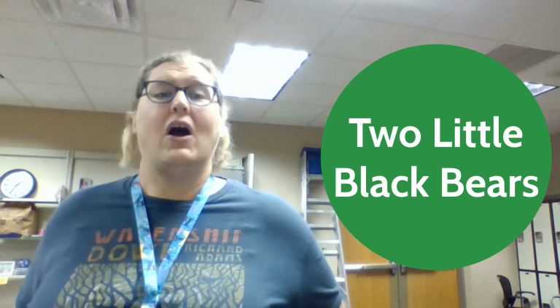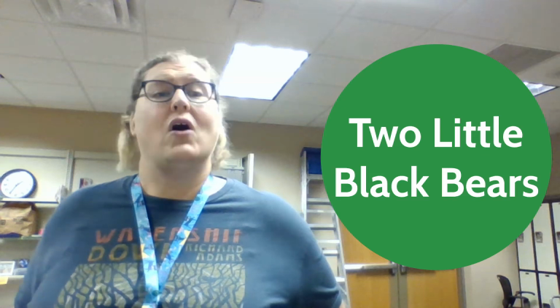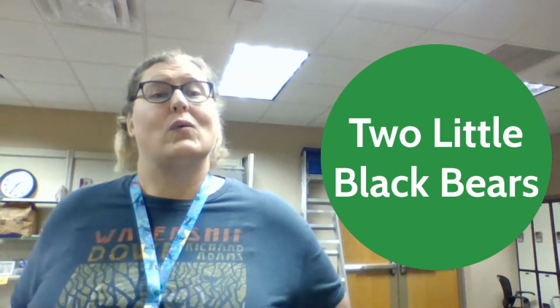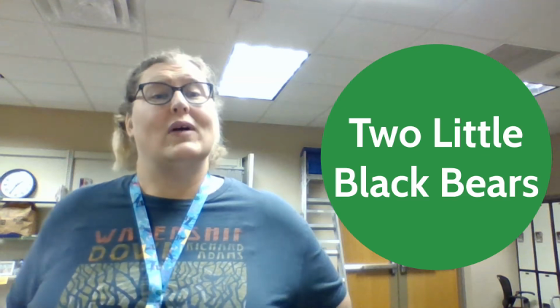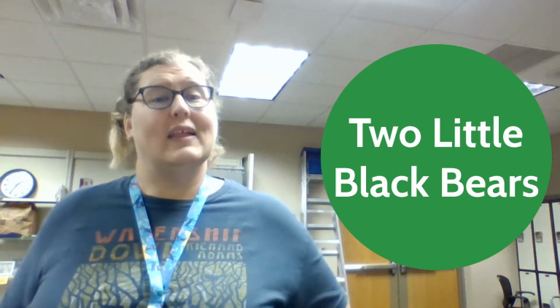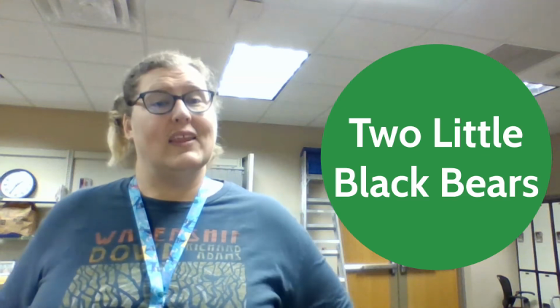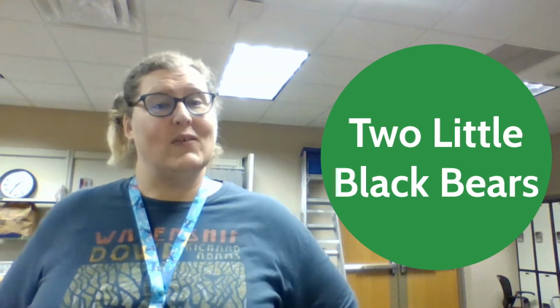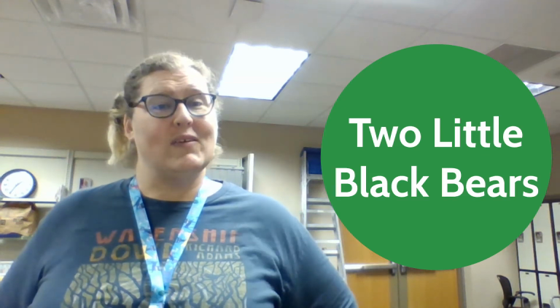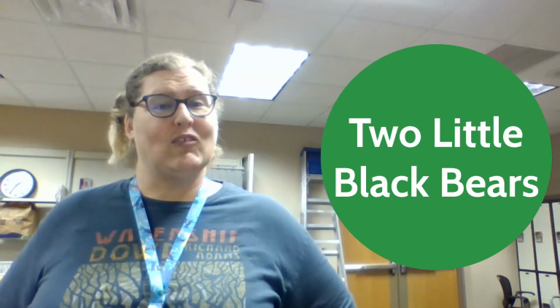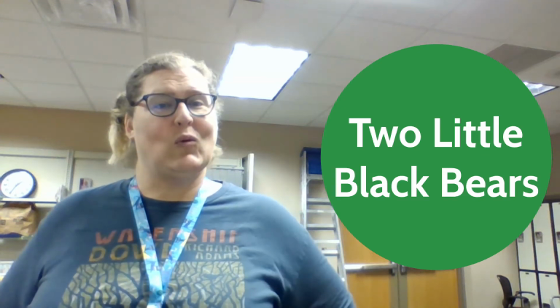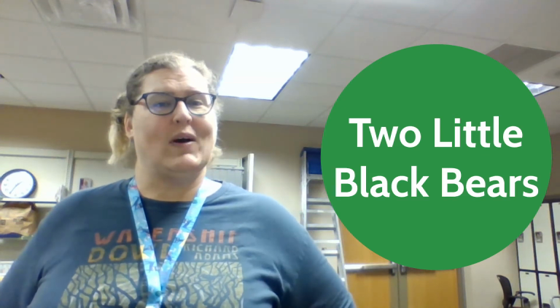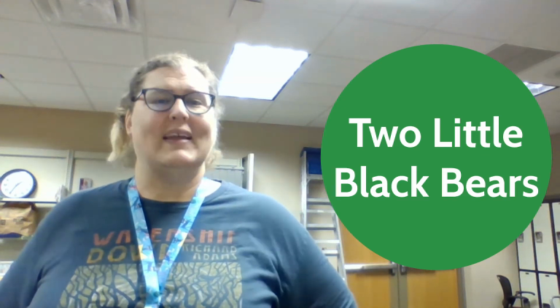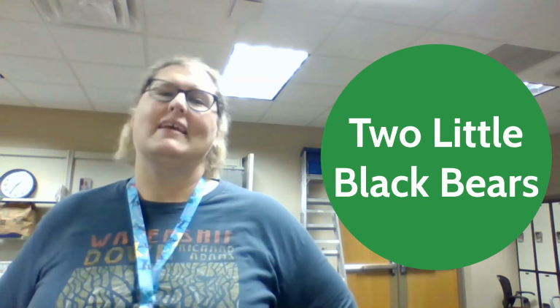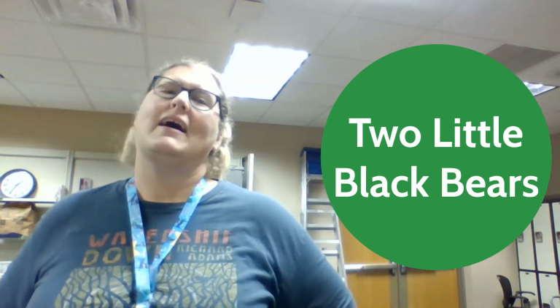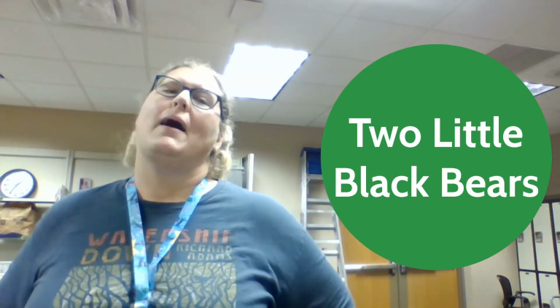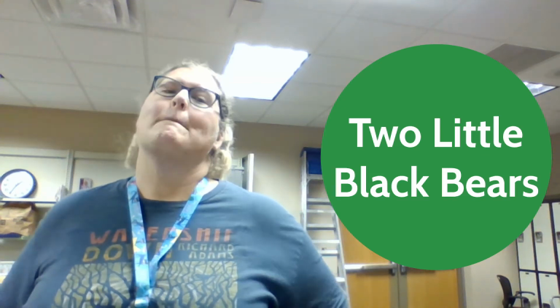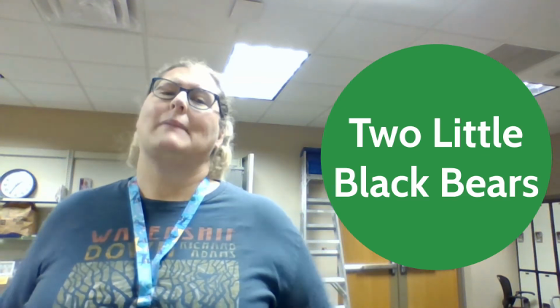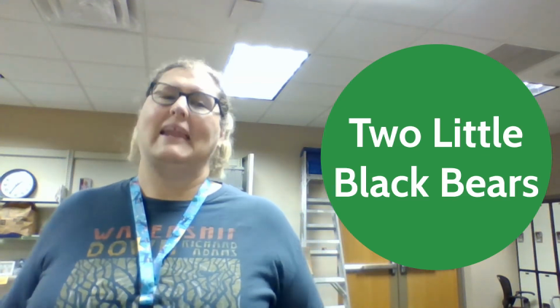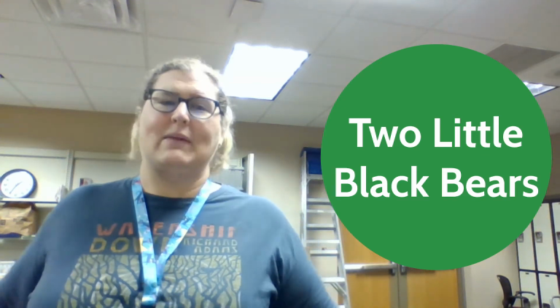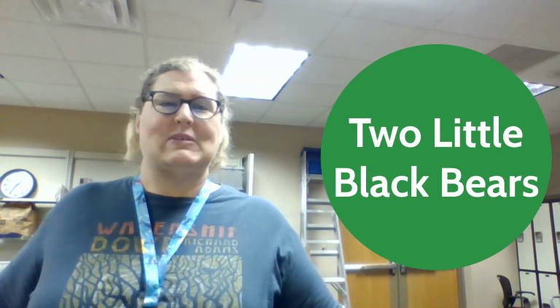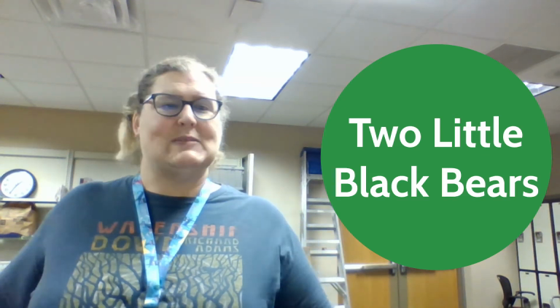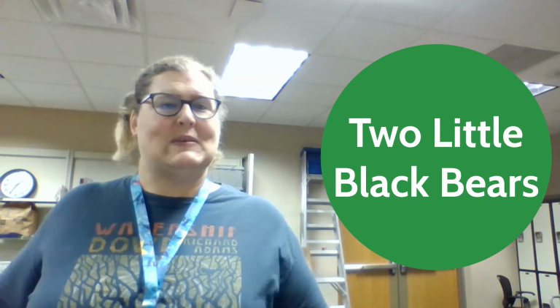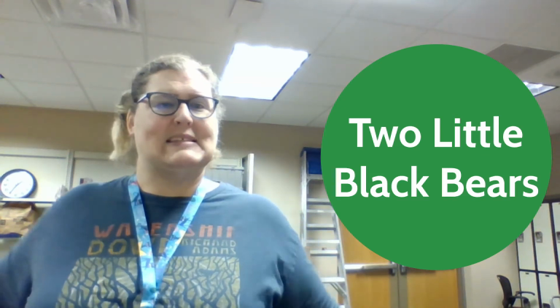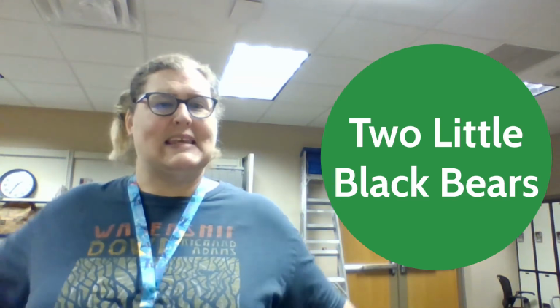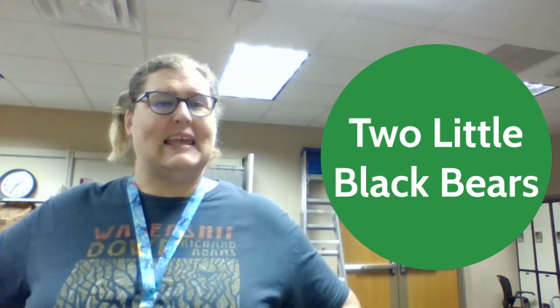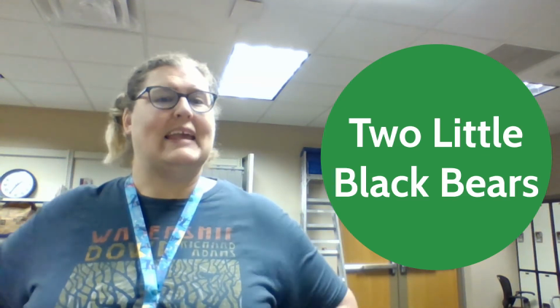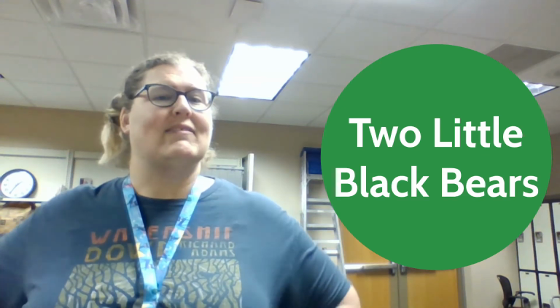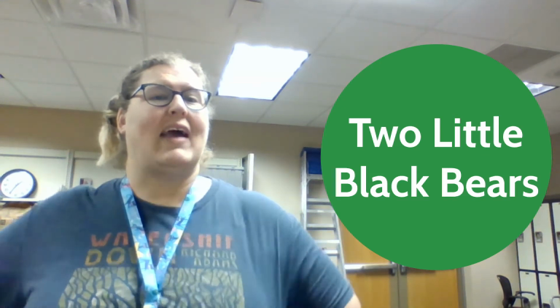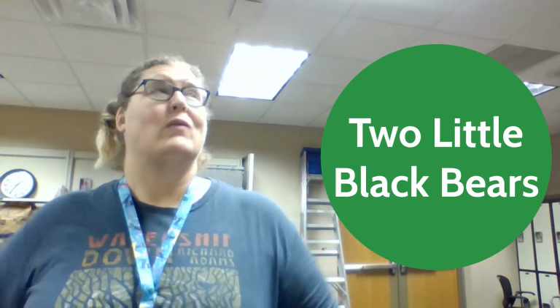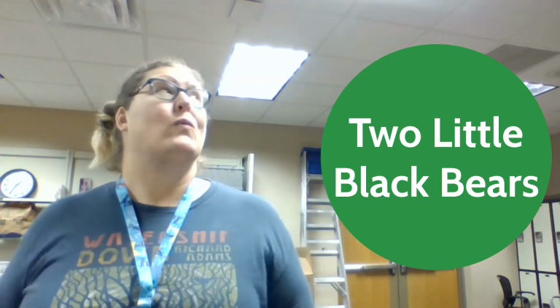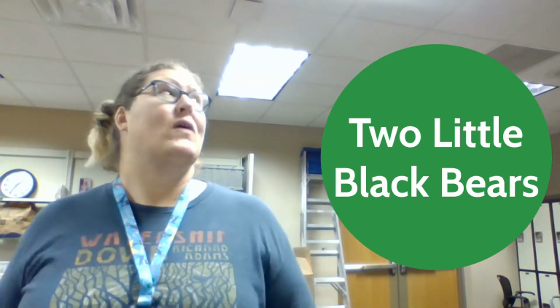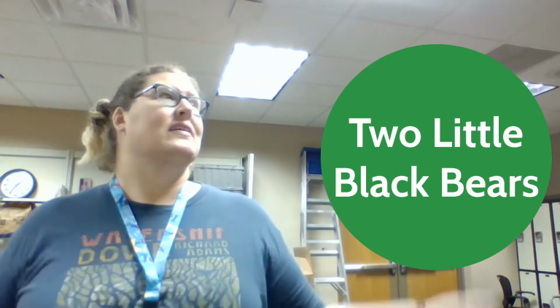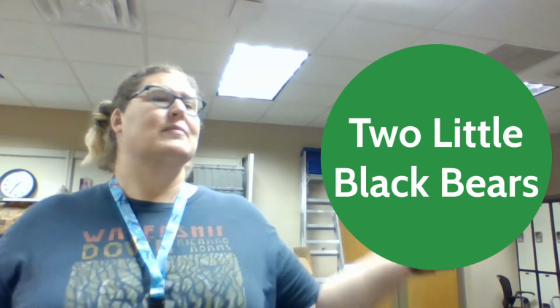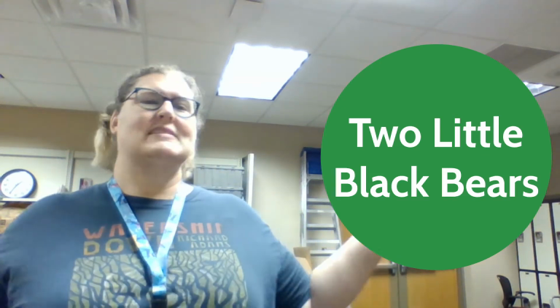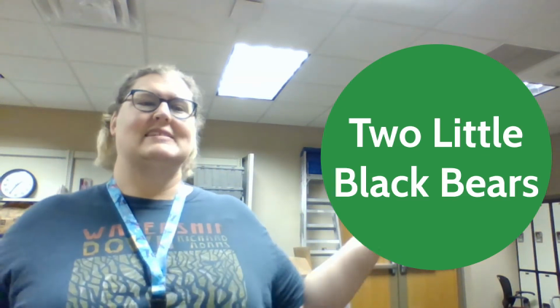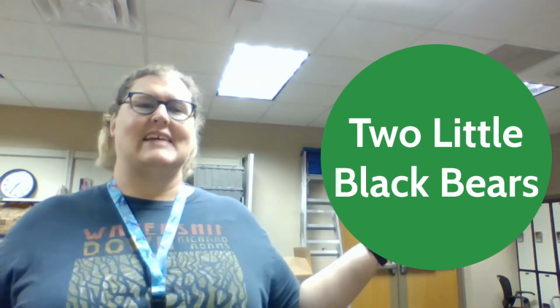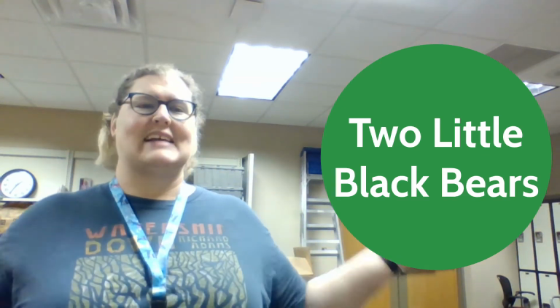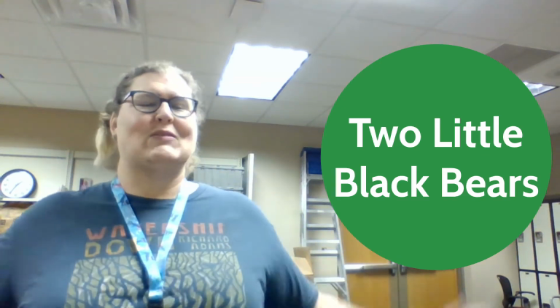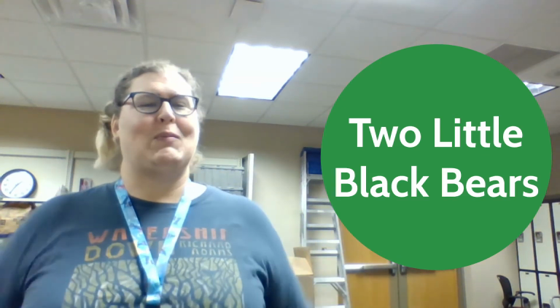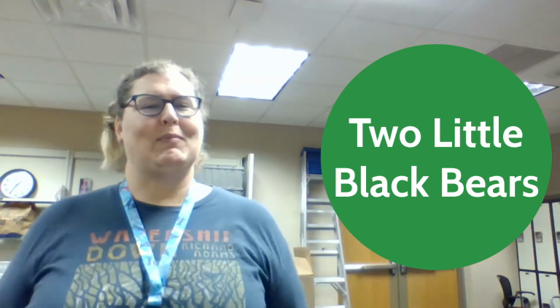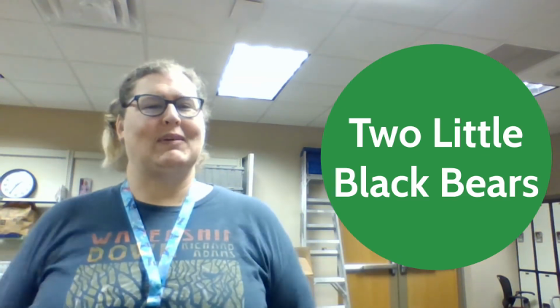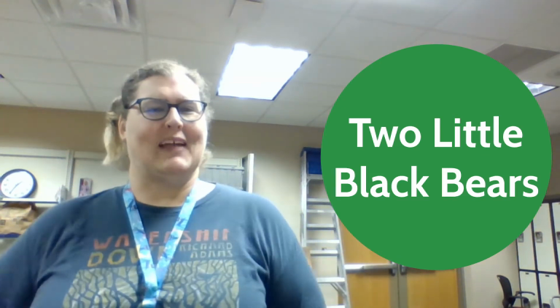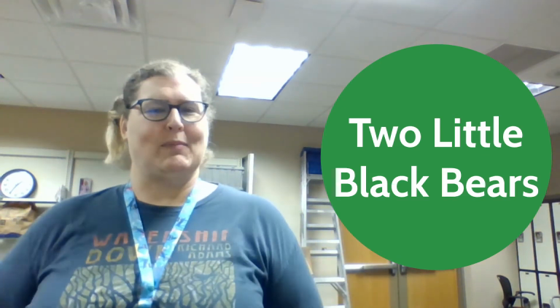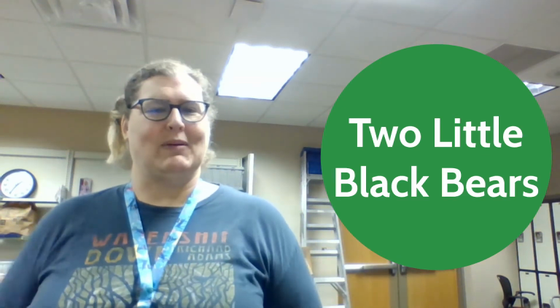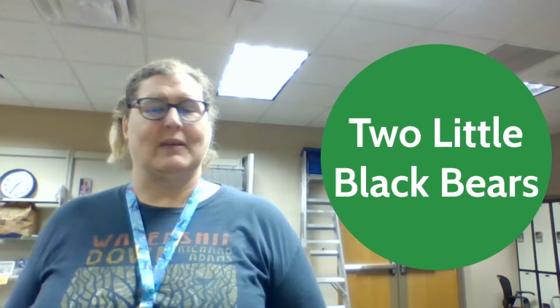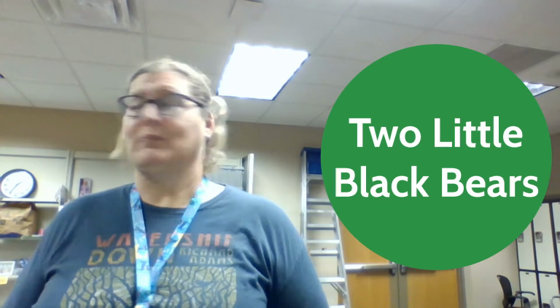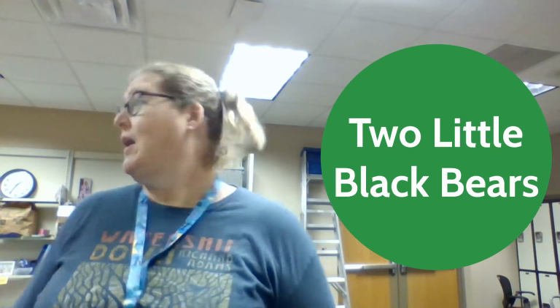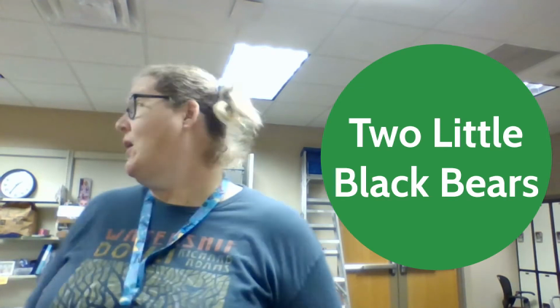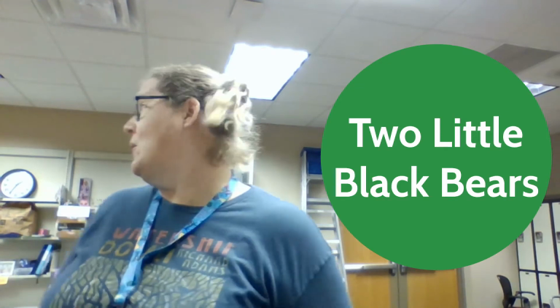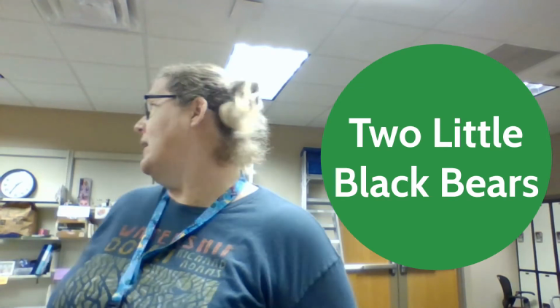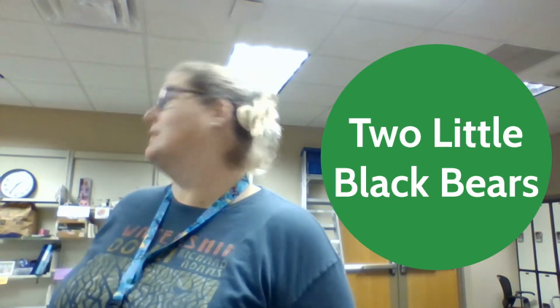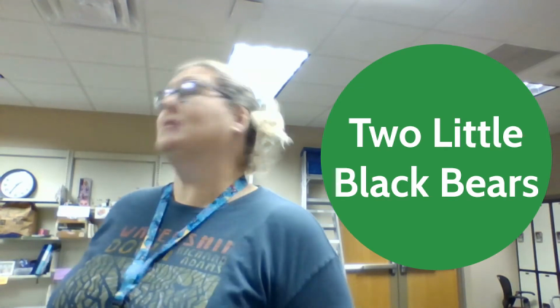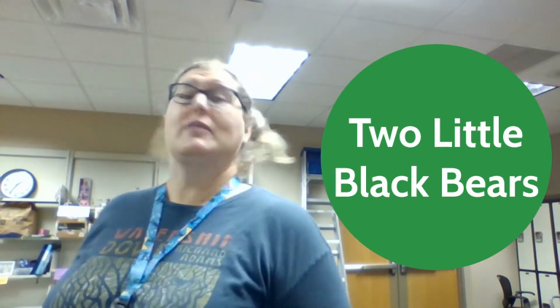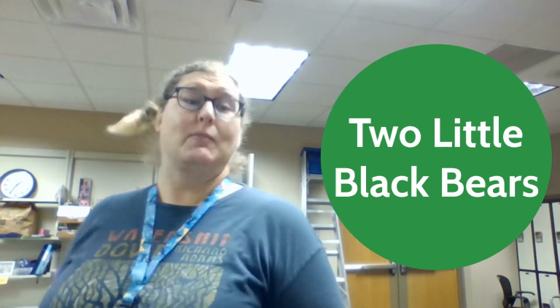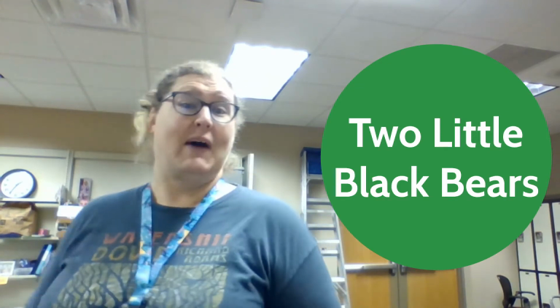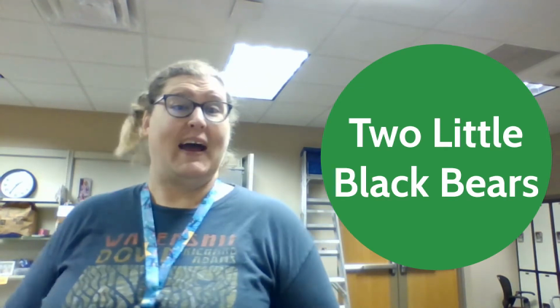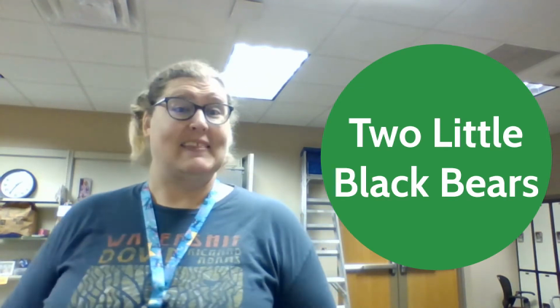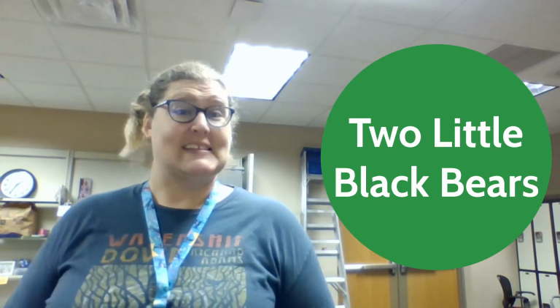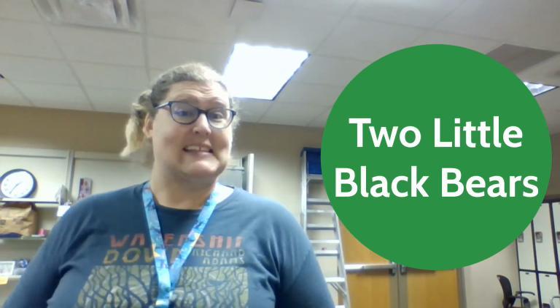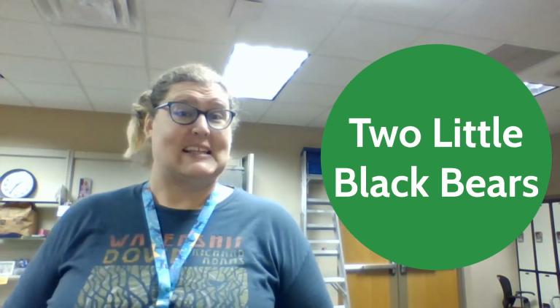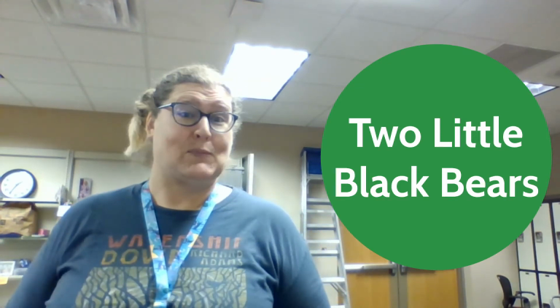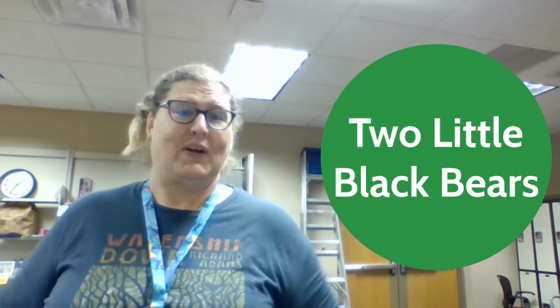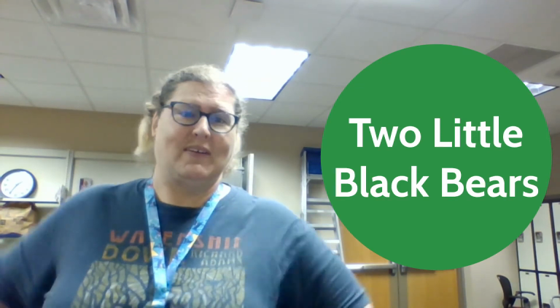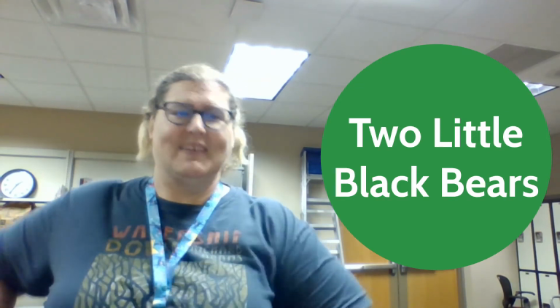Well, hello everyone! My name is Miss Eve and welcome to the Jacksonville Public Library — the behind the scenes part.